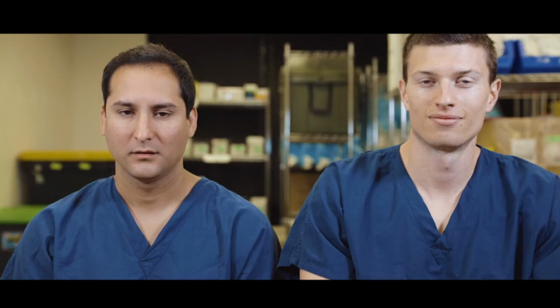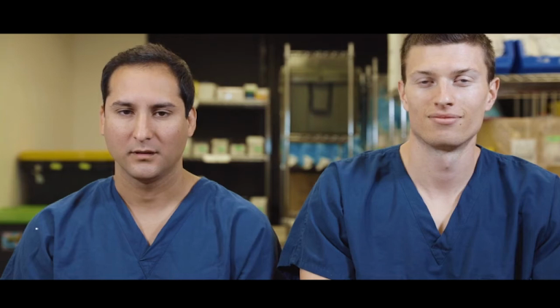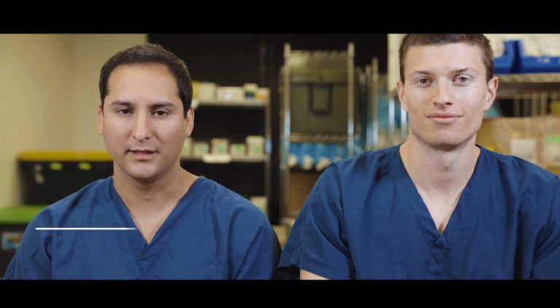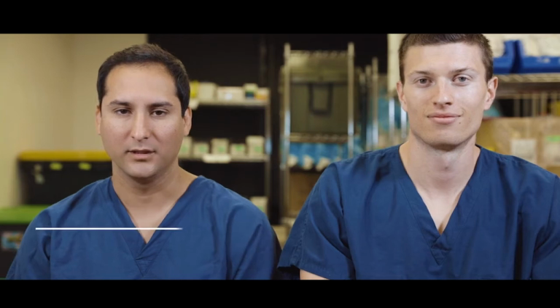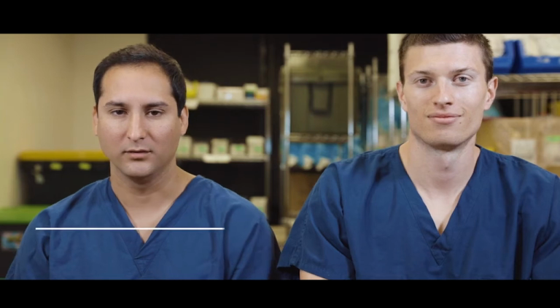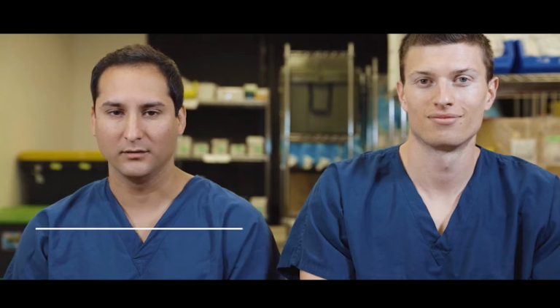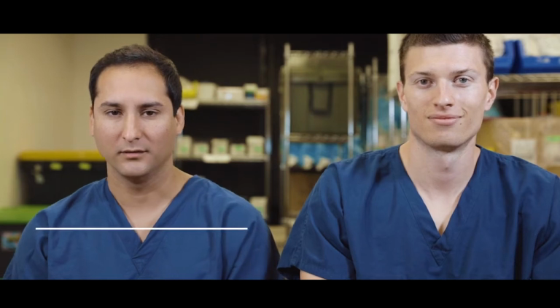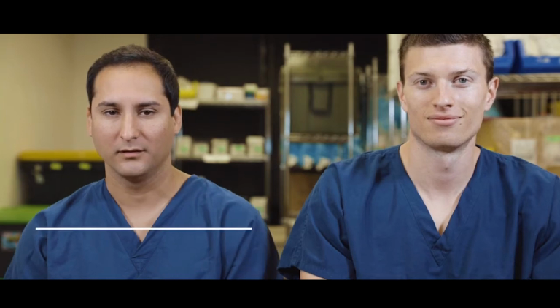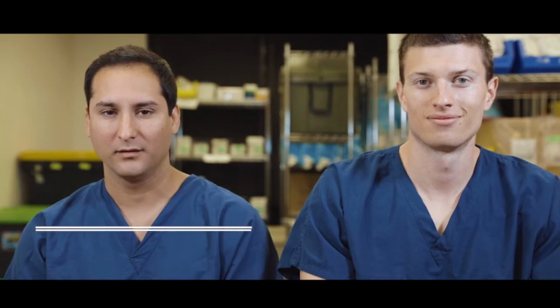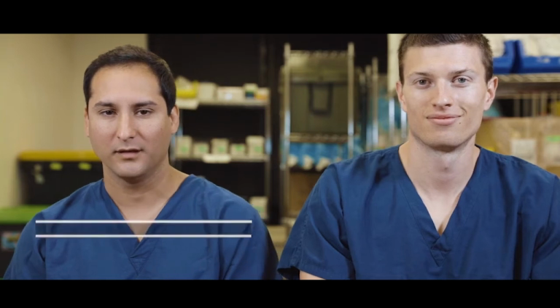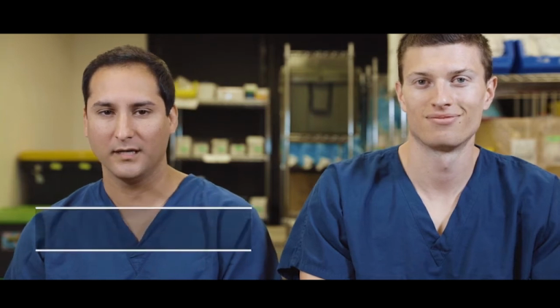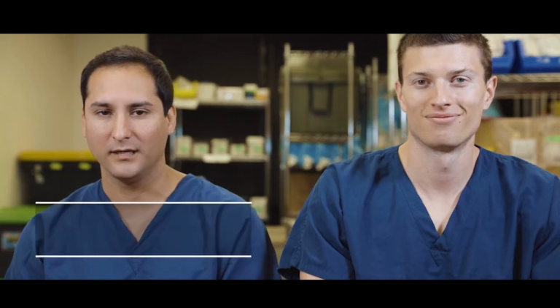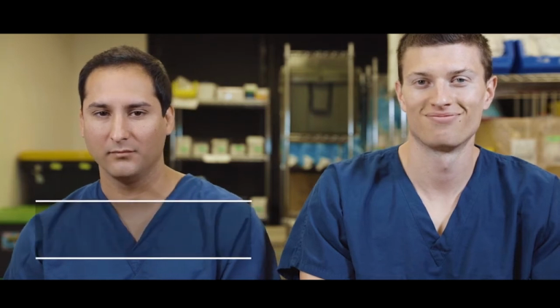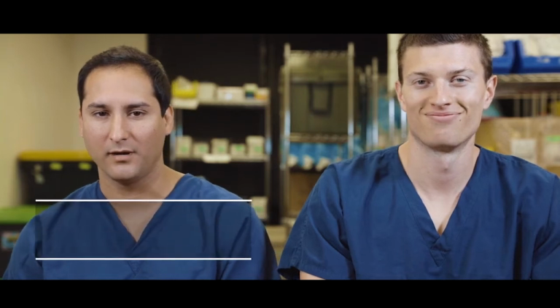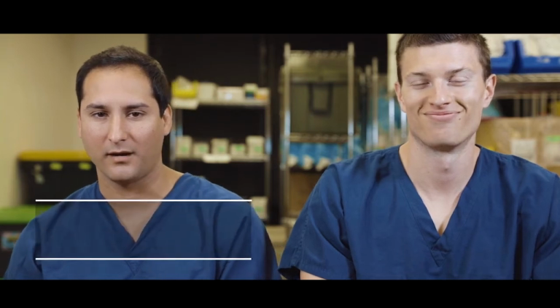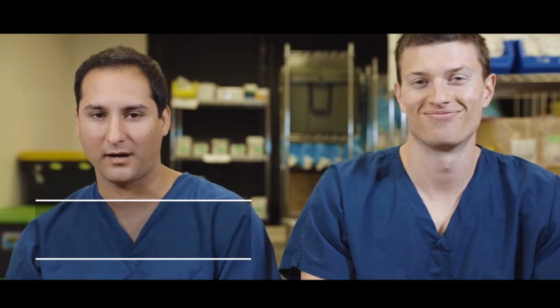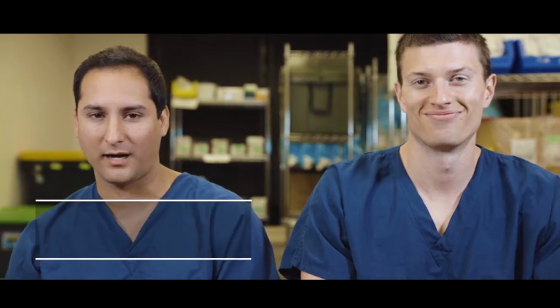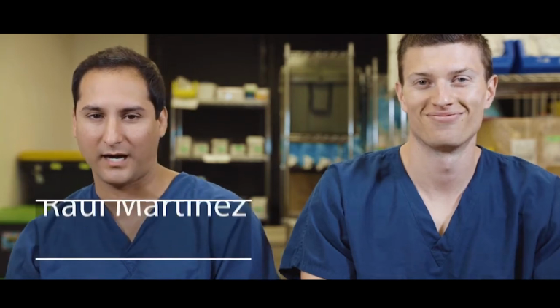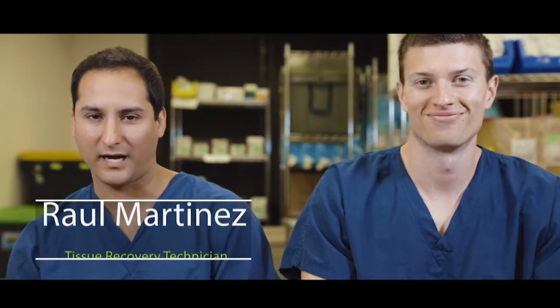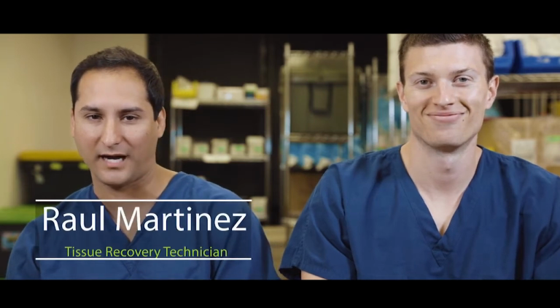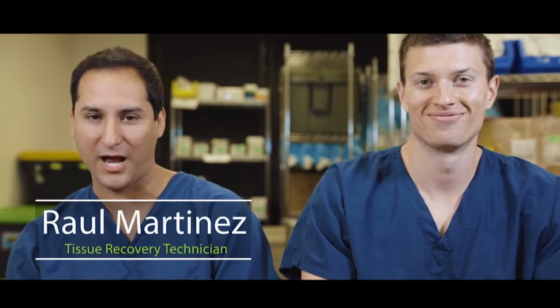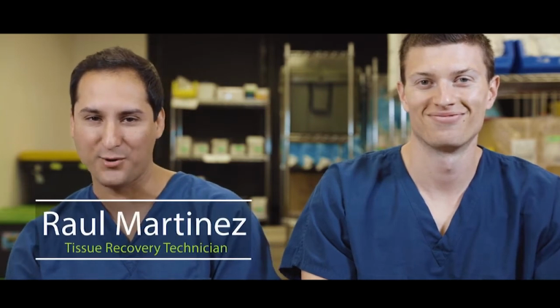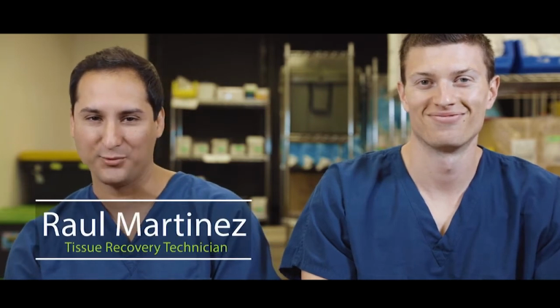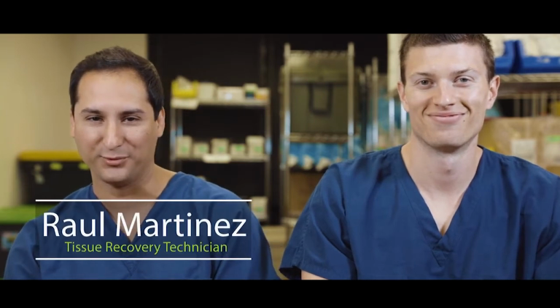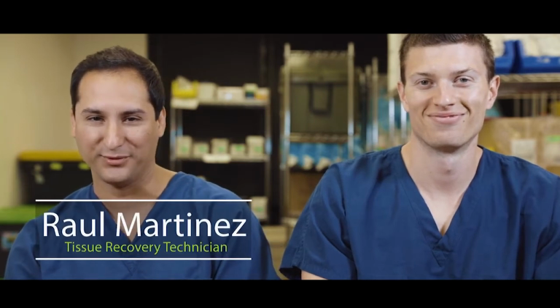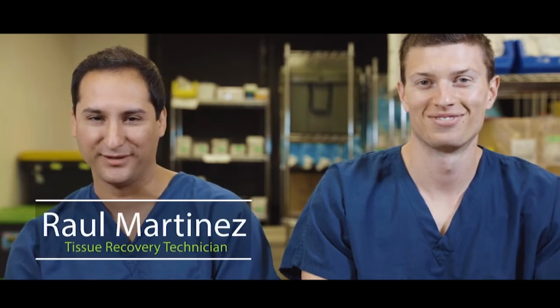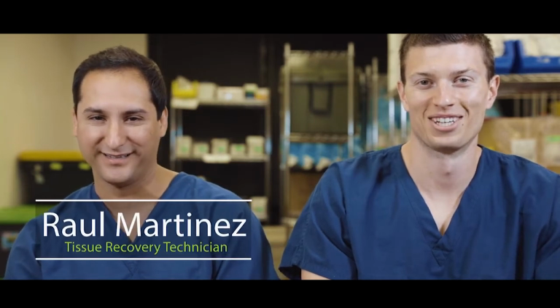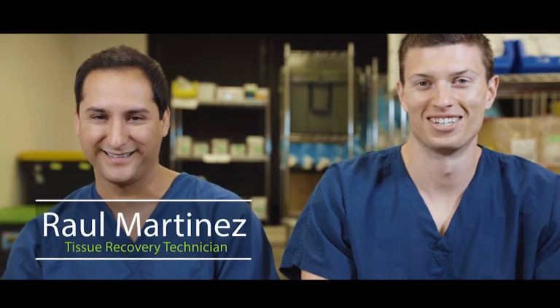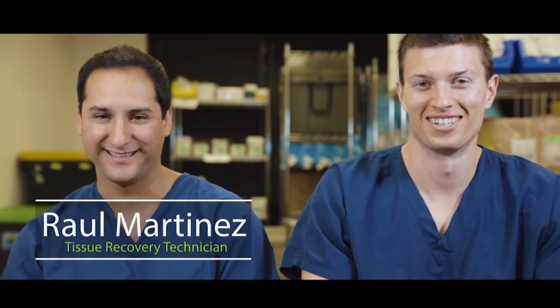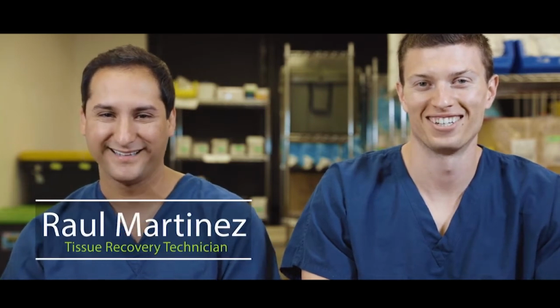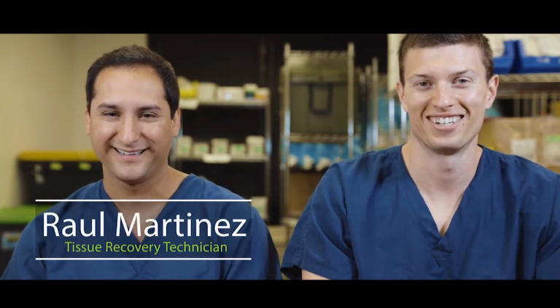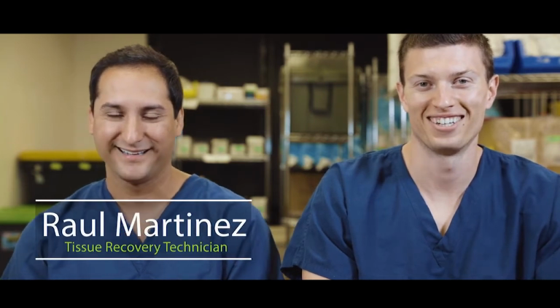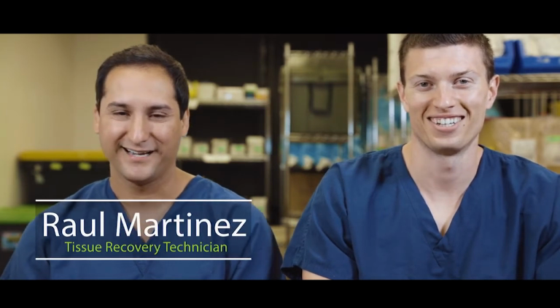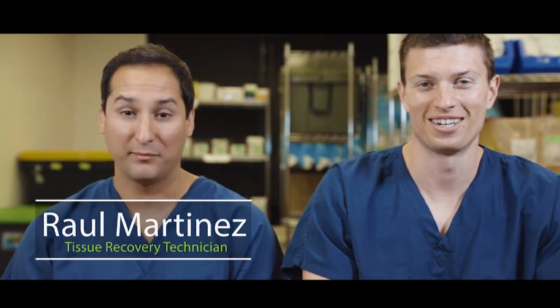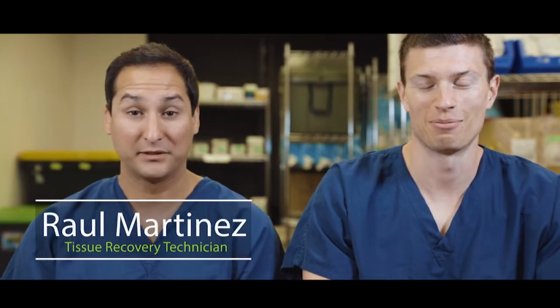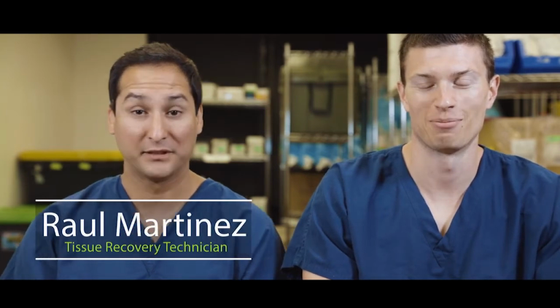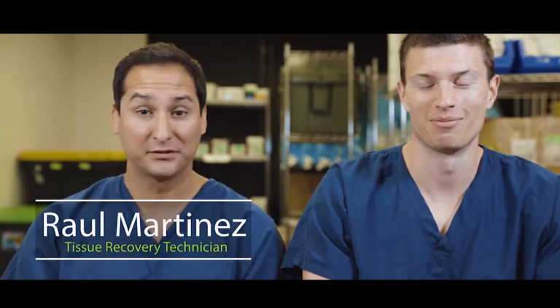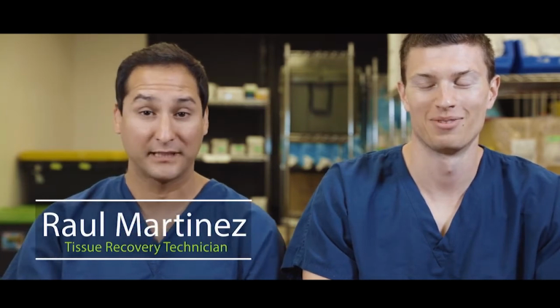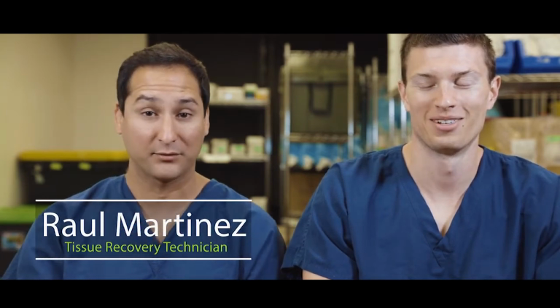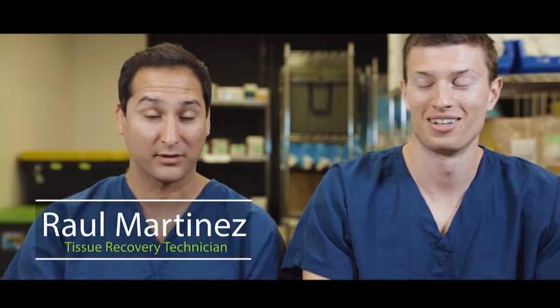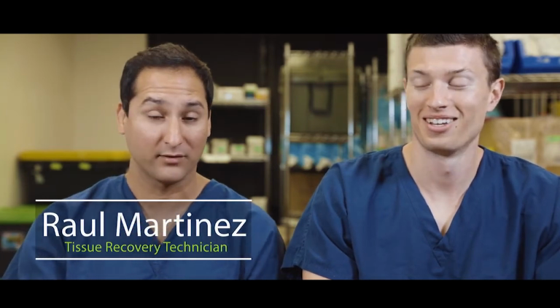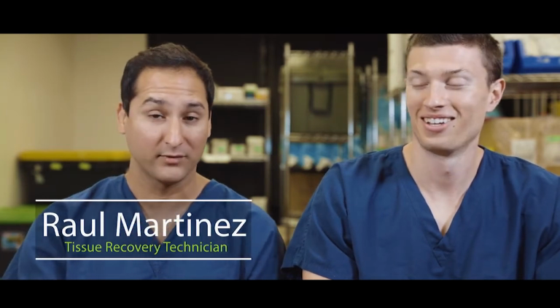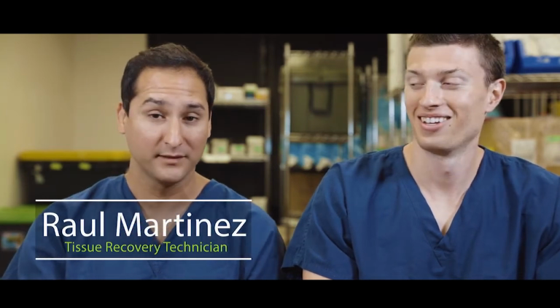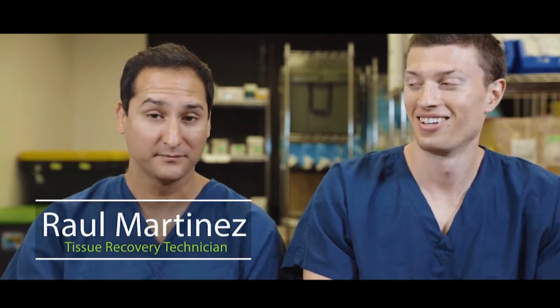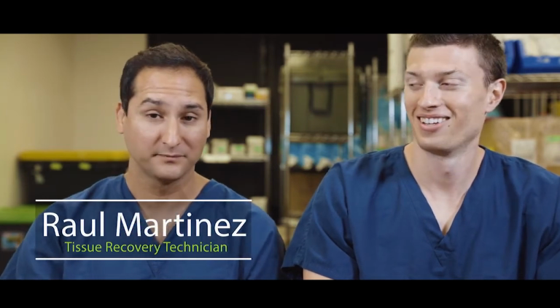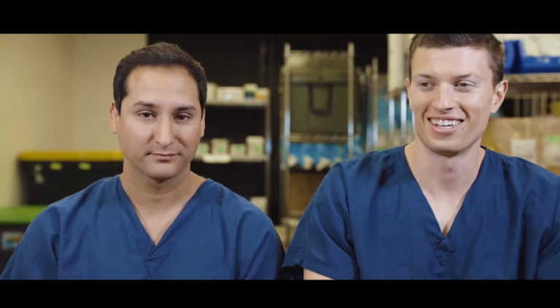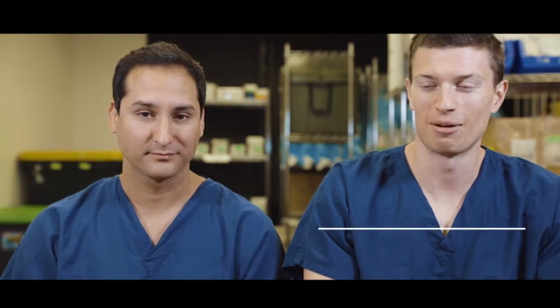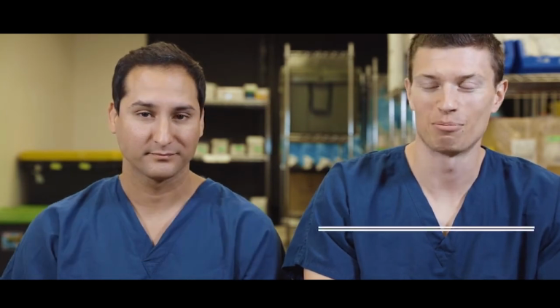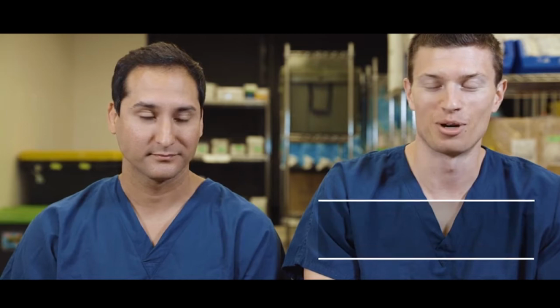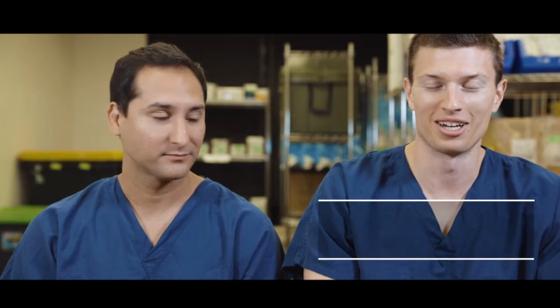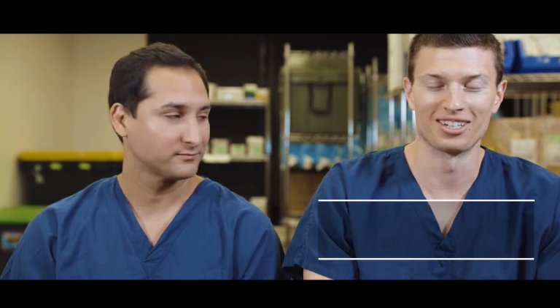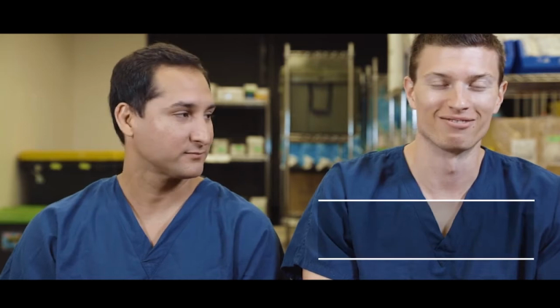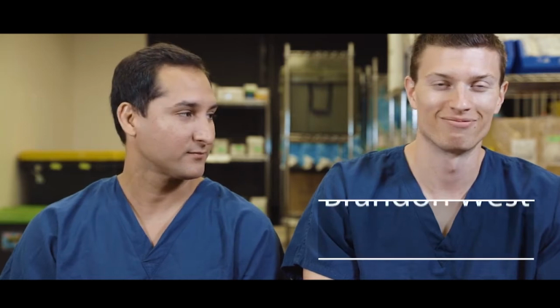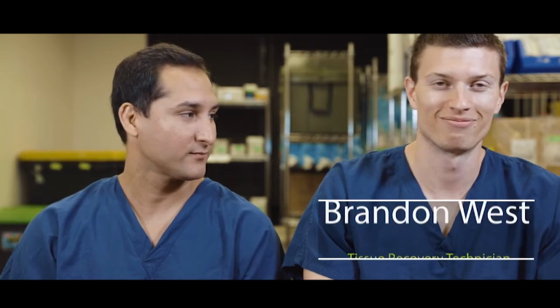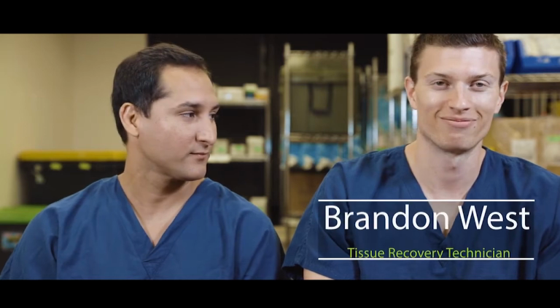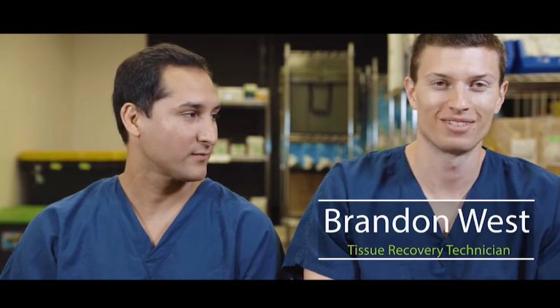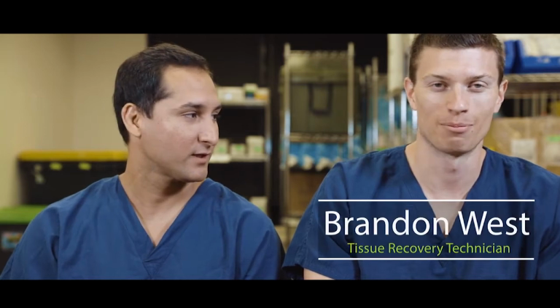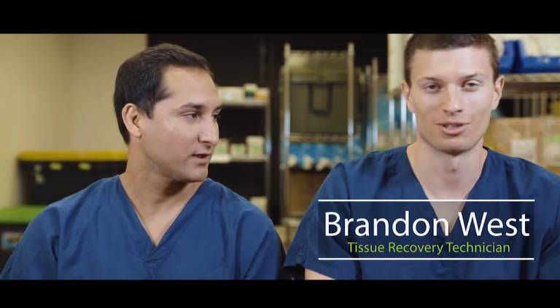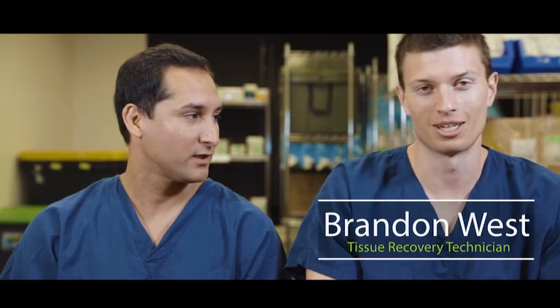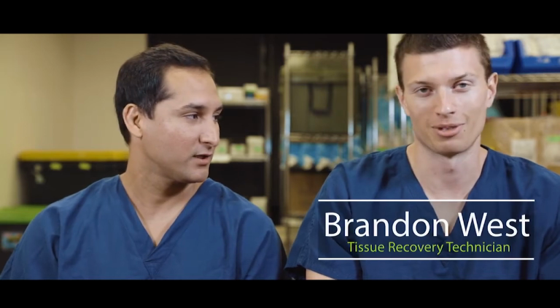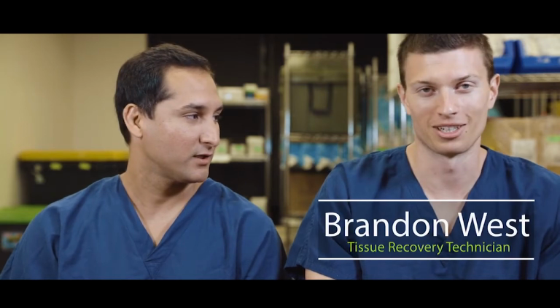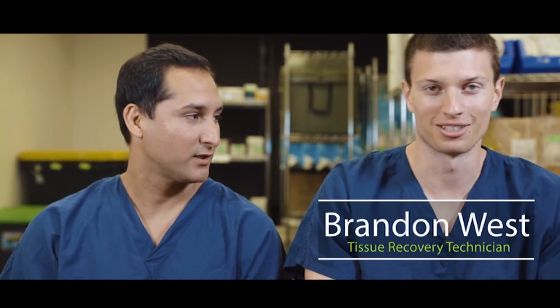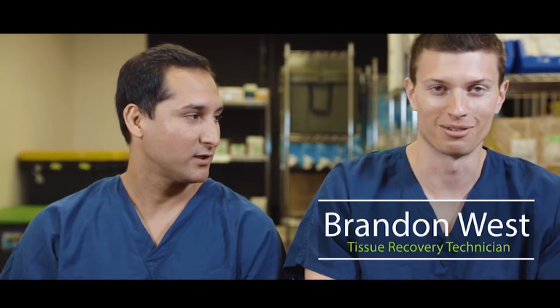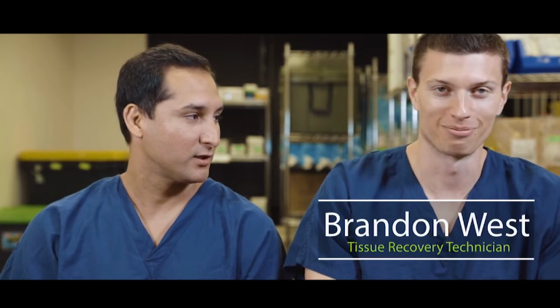How you doing? I am Raul, I'm a tissue tech recovery. And I'm Brandon, I'm the same thing as him.